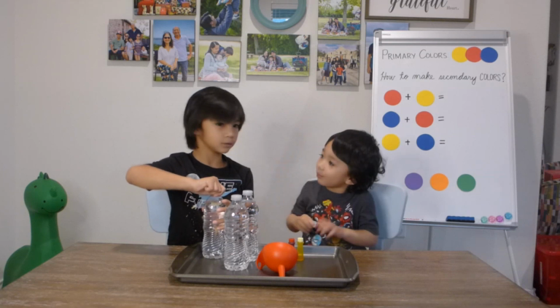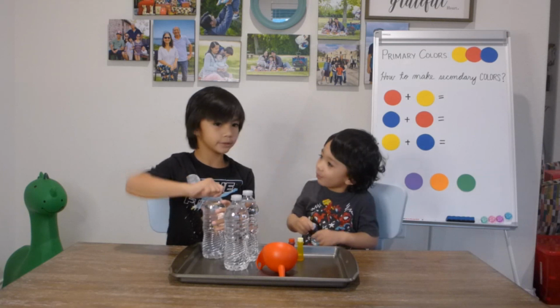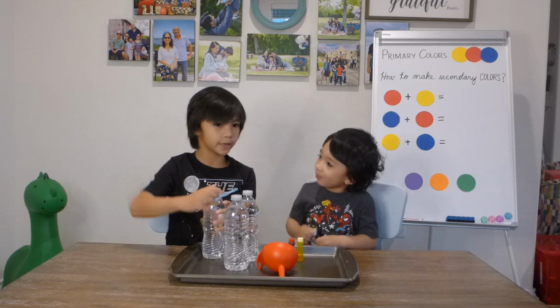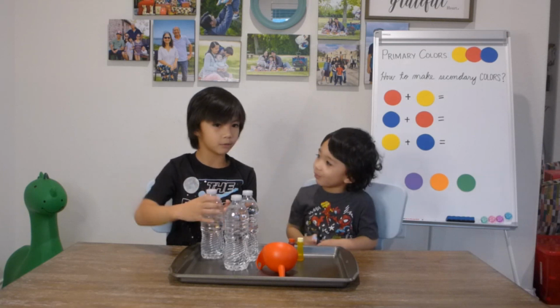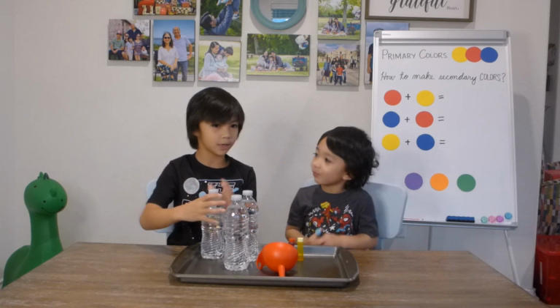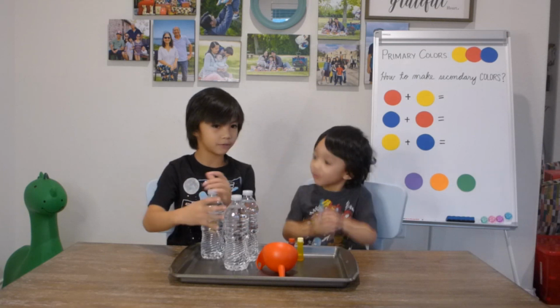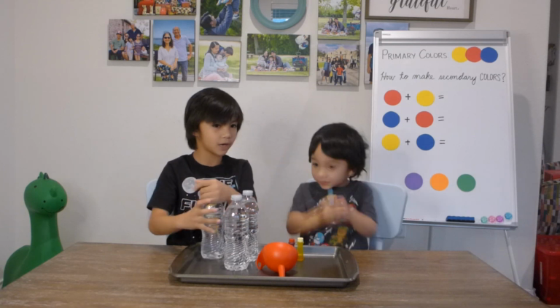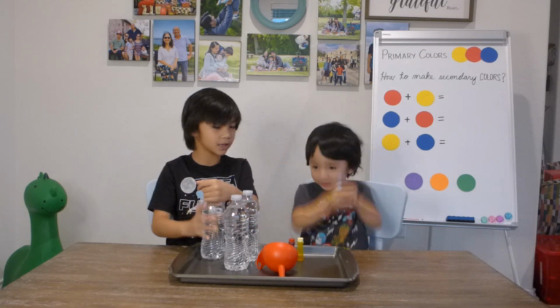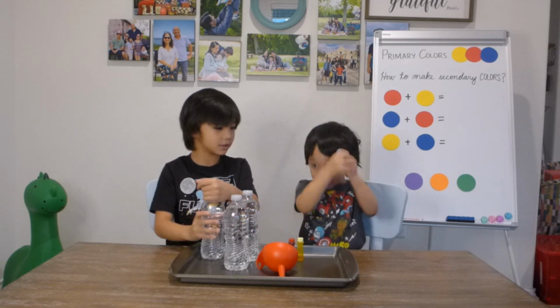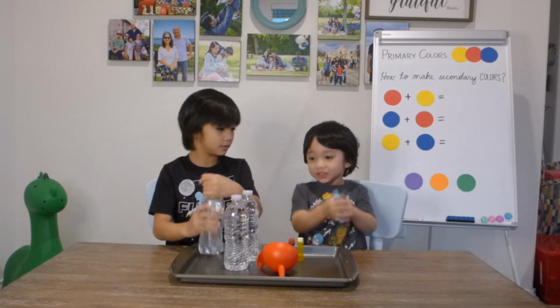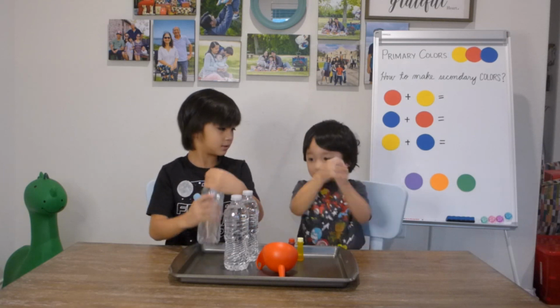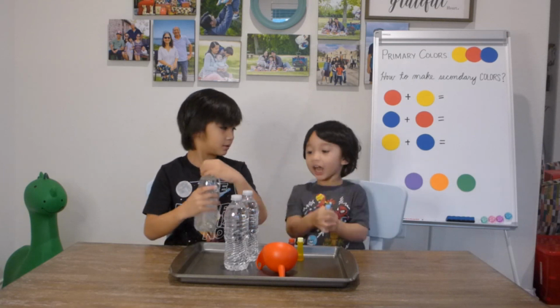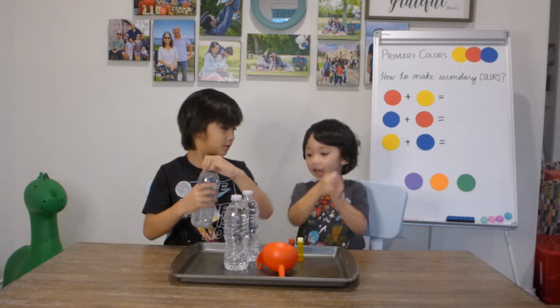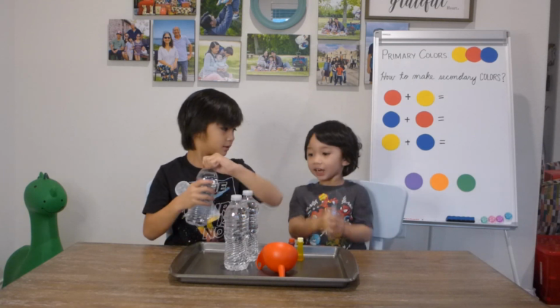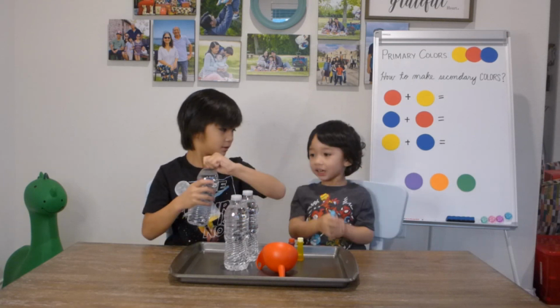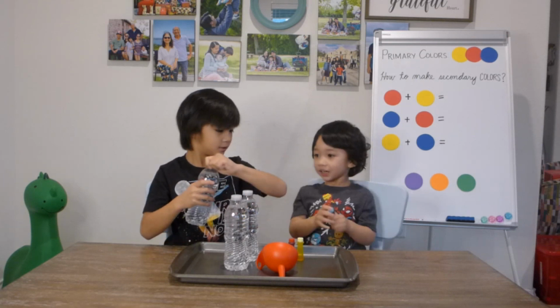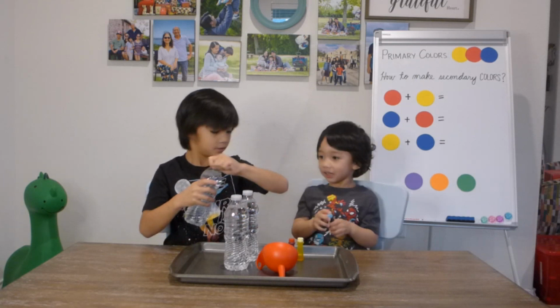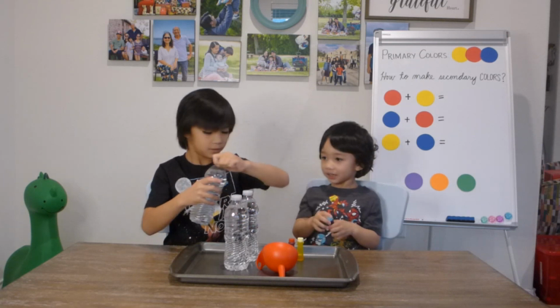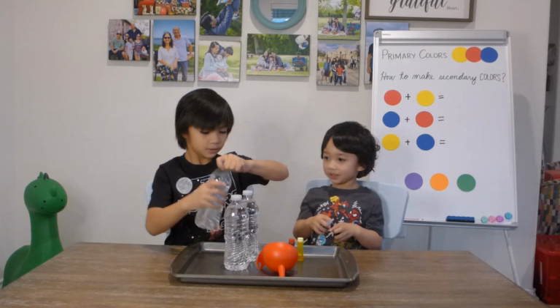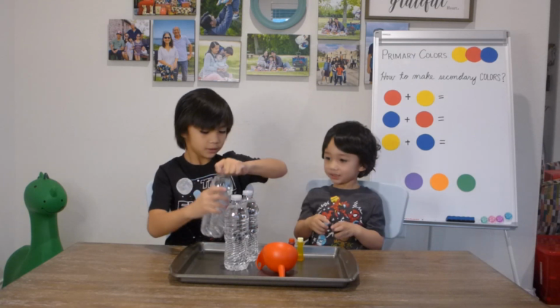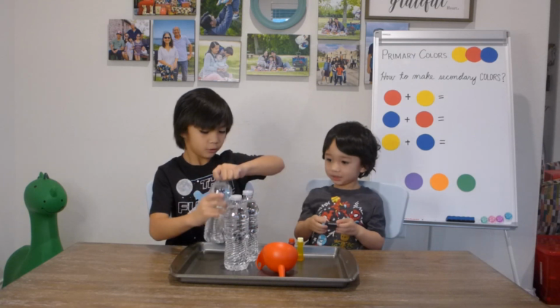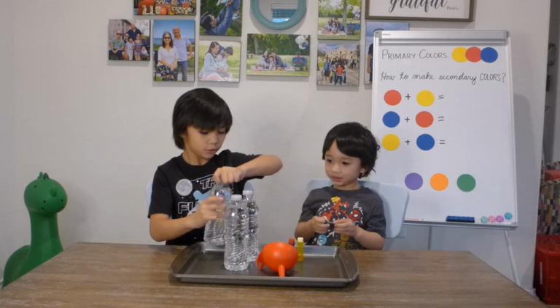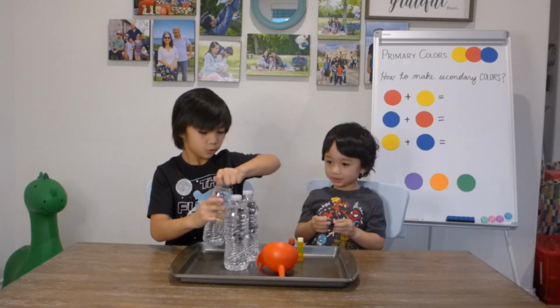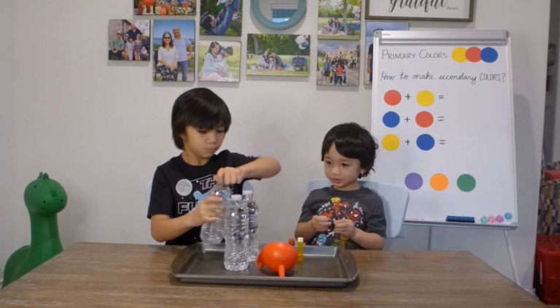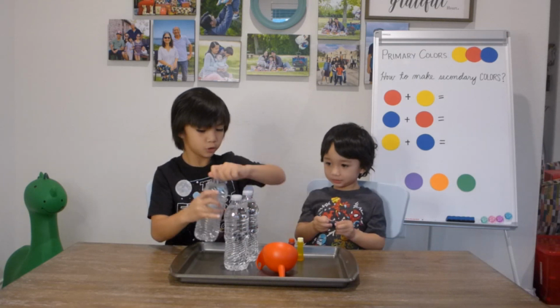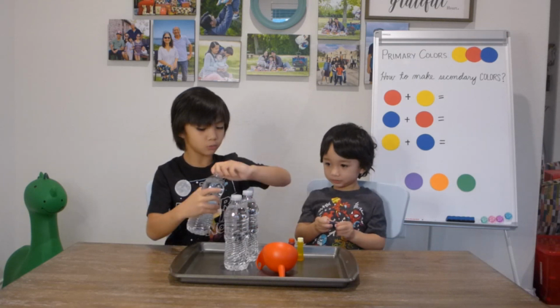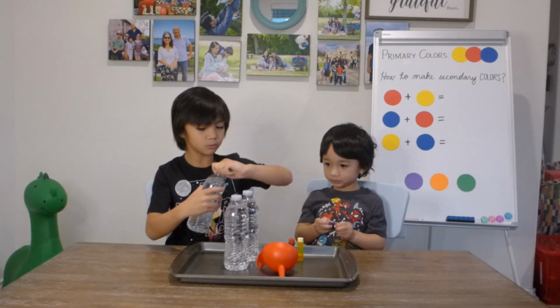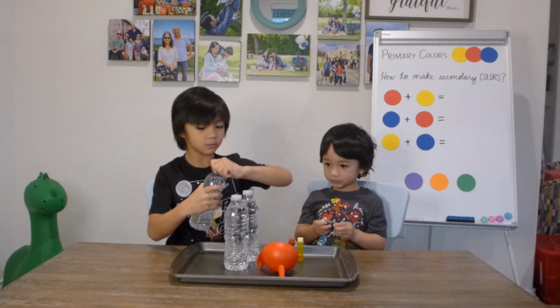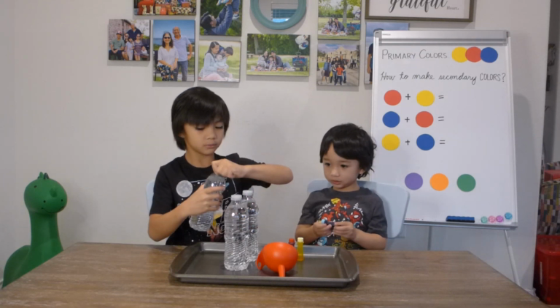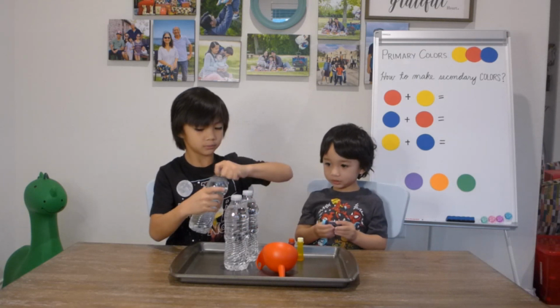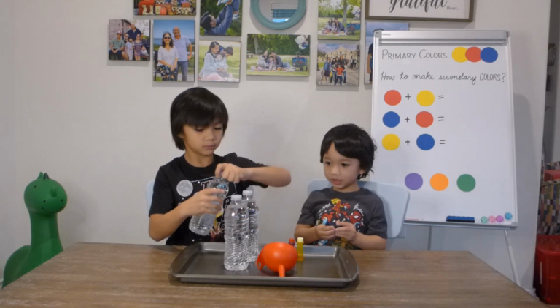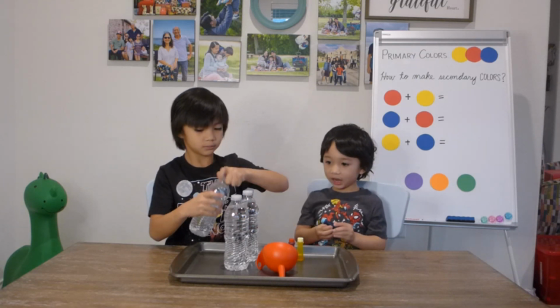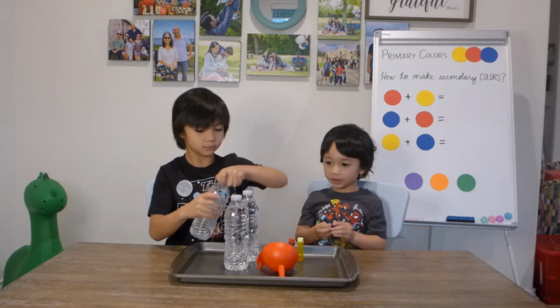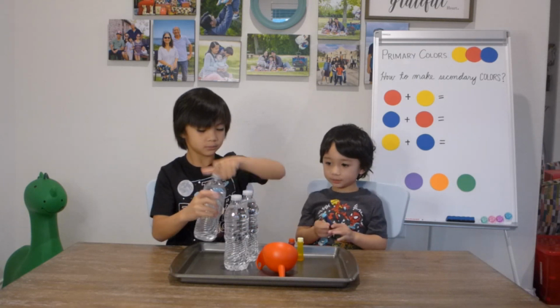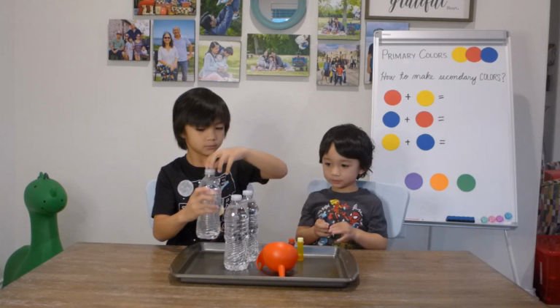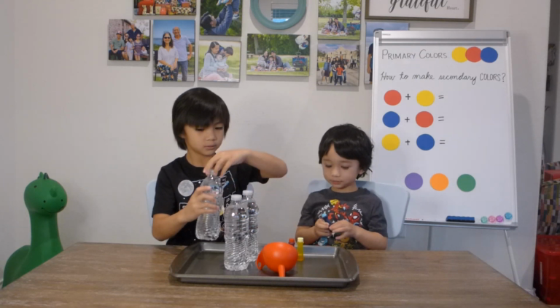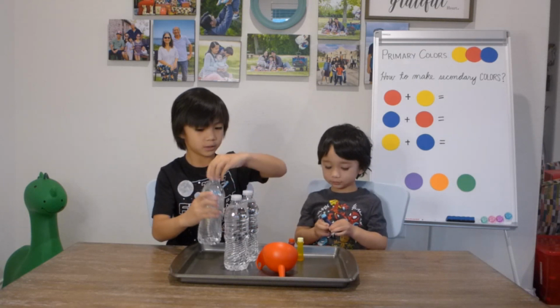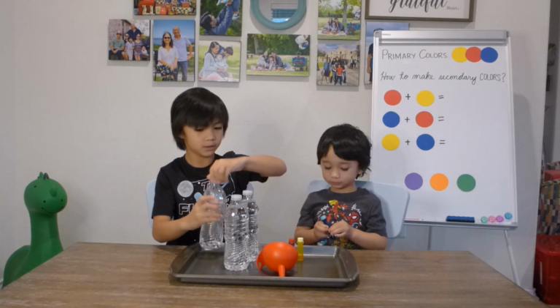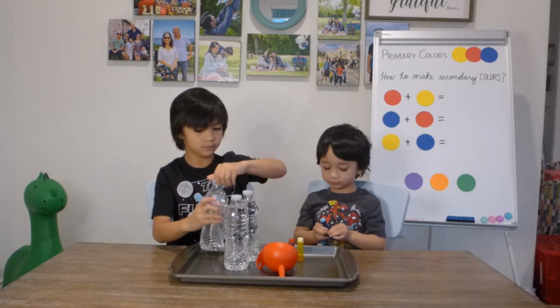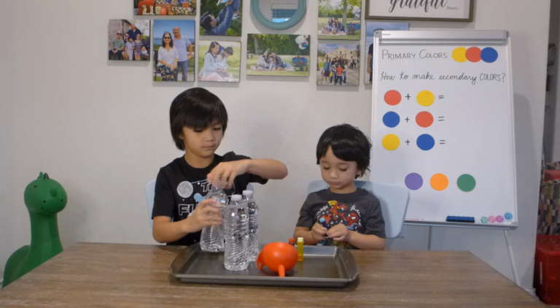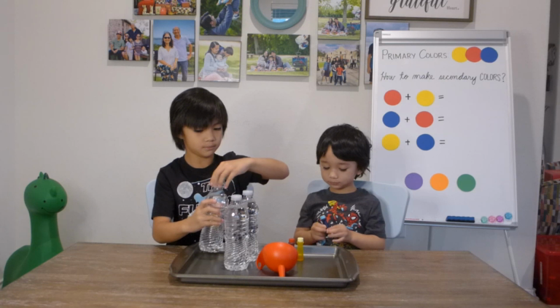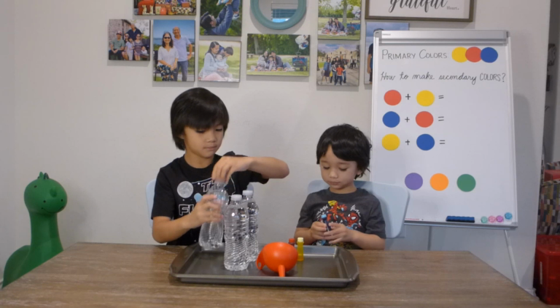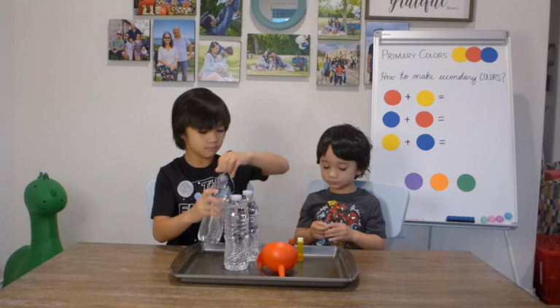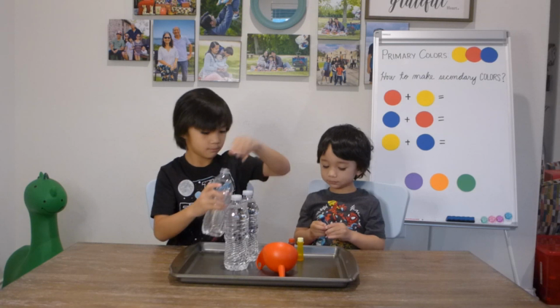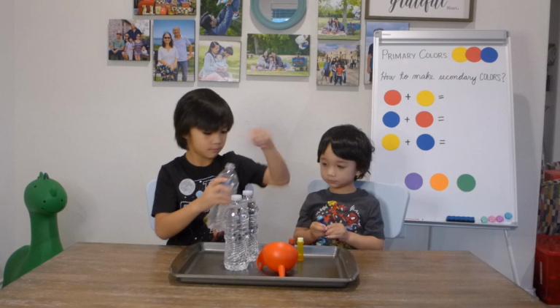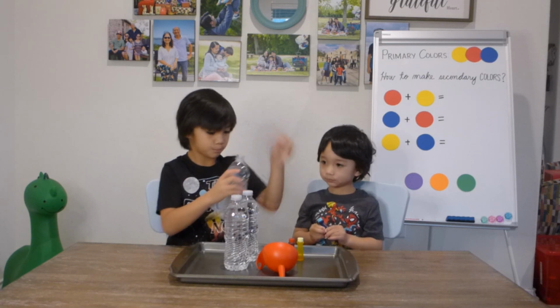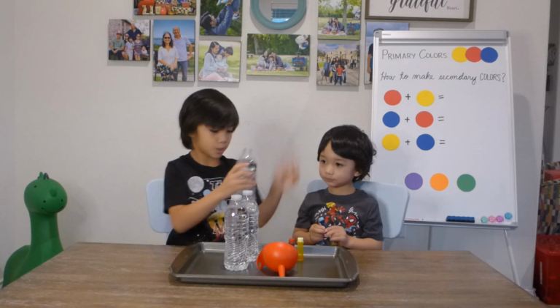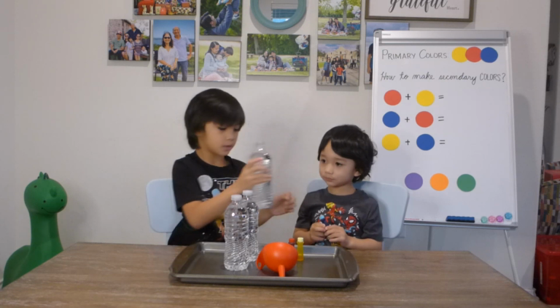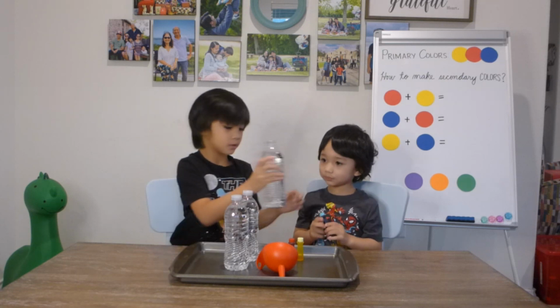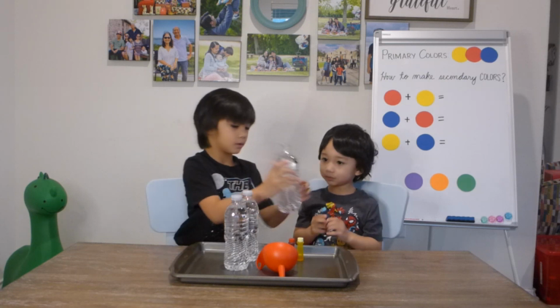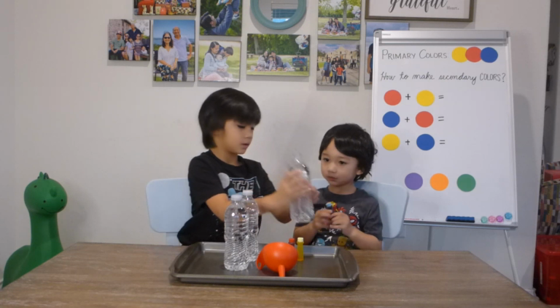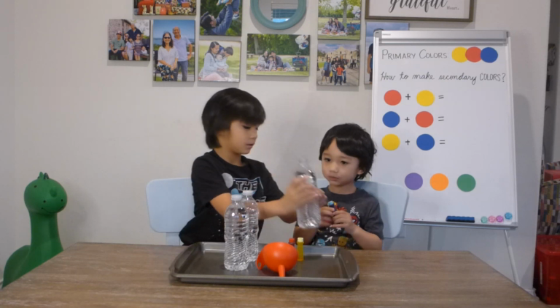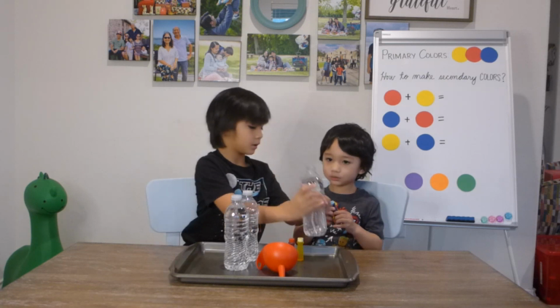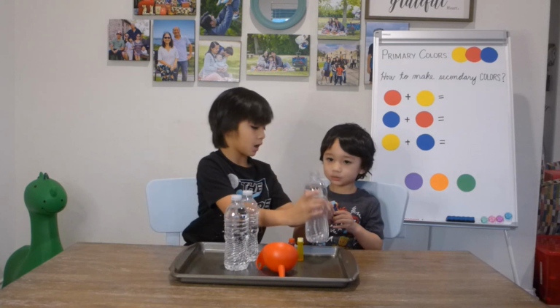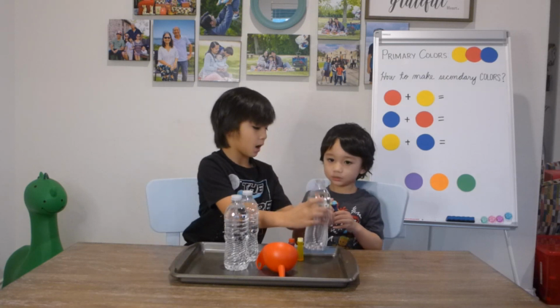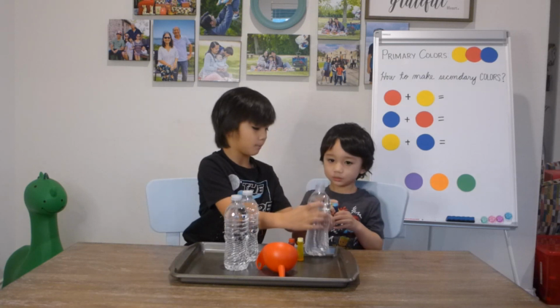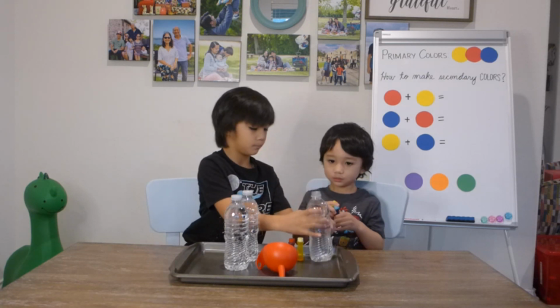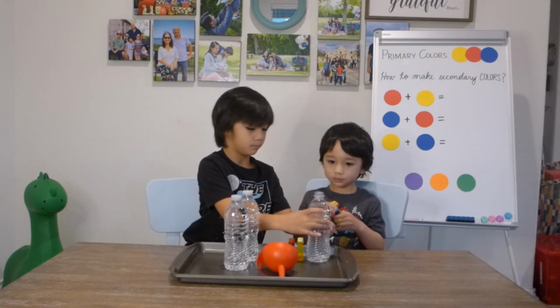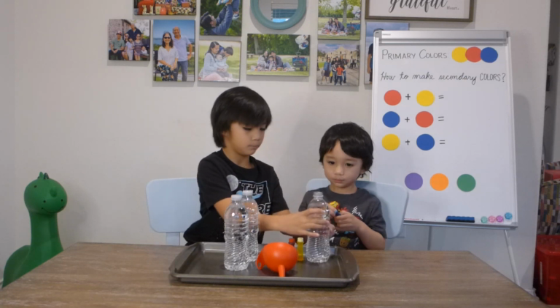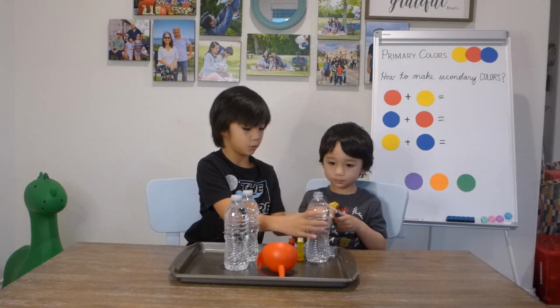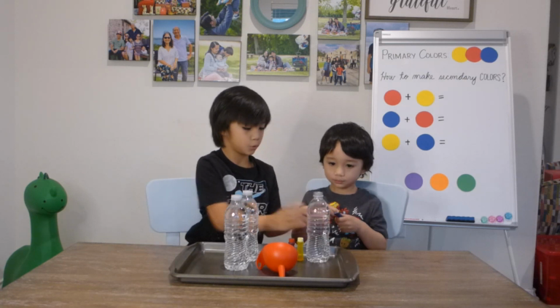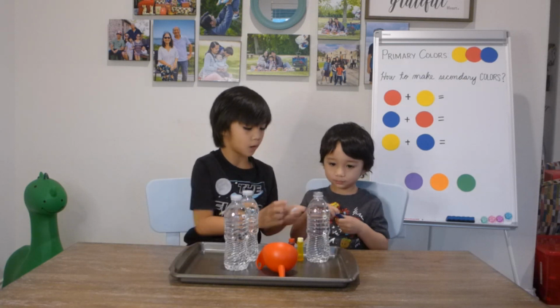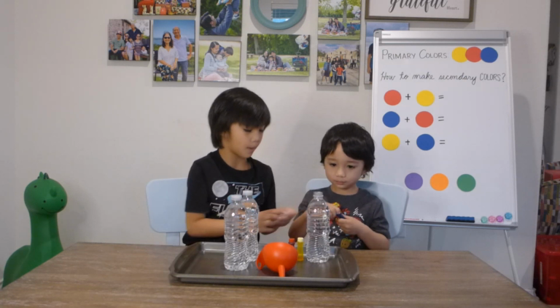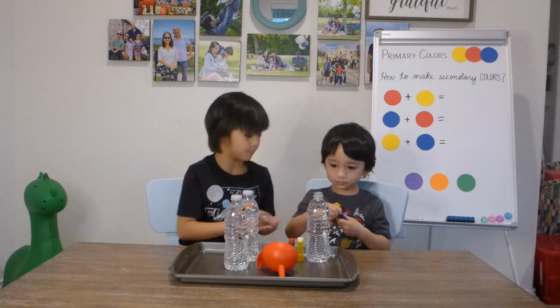Okay, ready Frank? Yeah. Do you want to do blue? Yeah. Okay. Put the blue color.